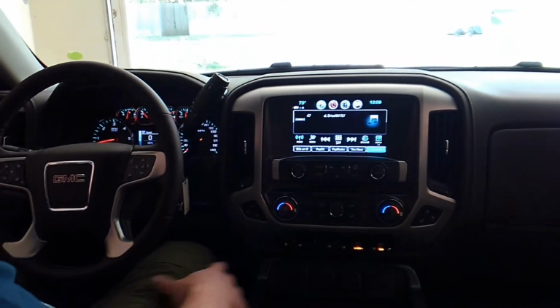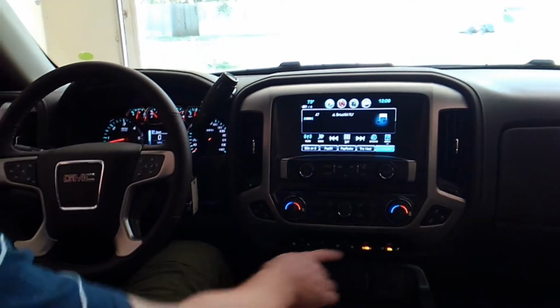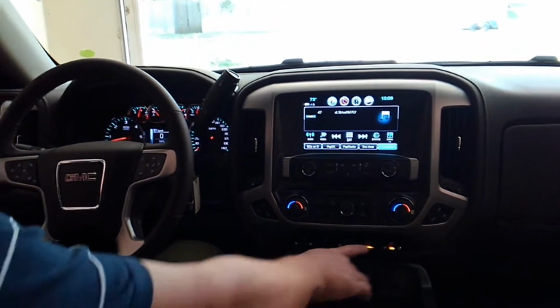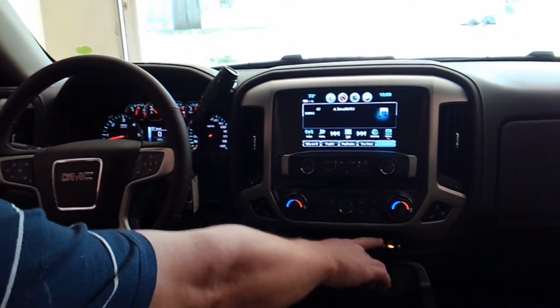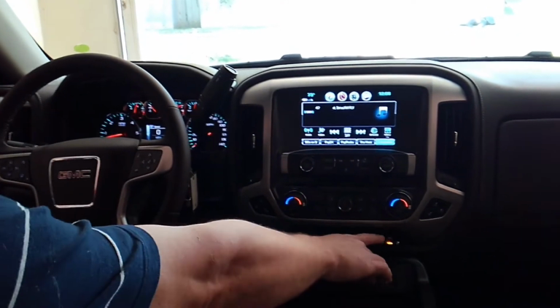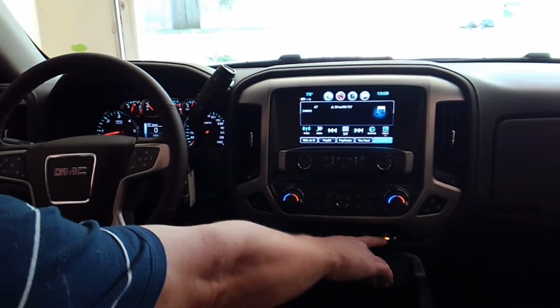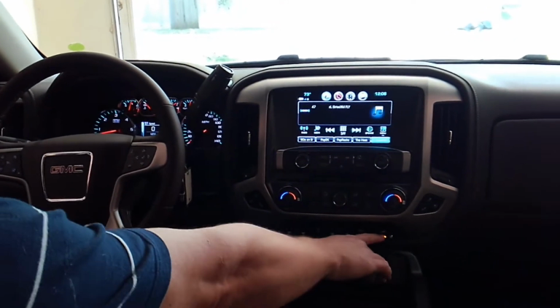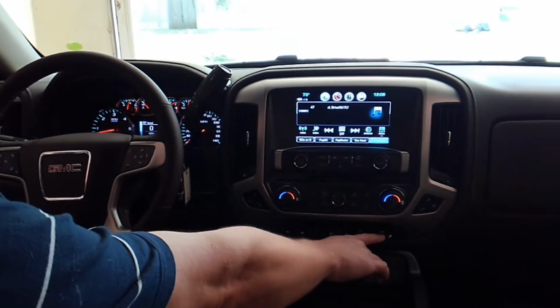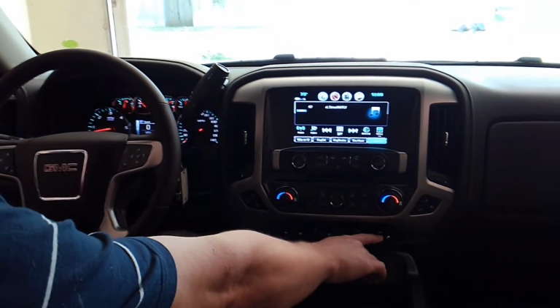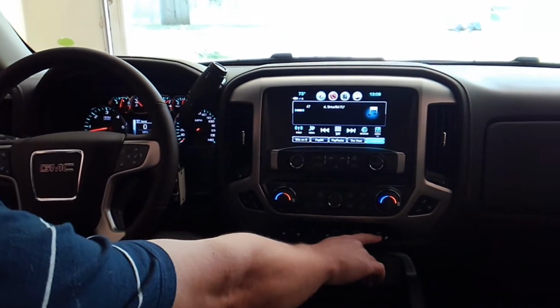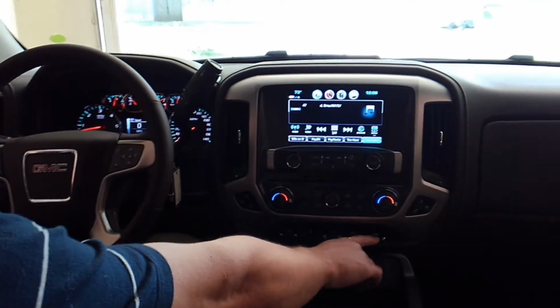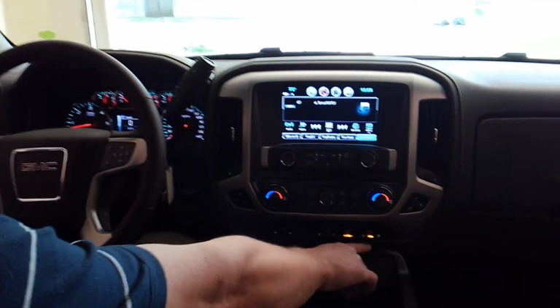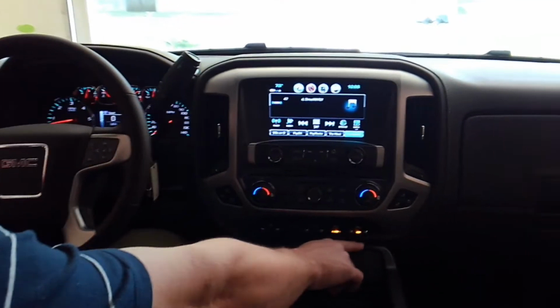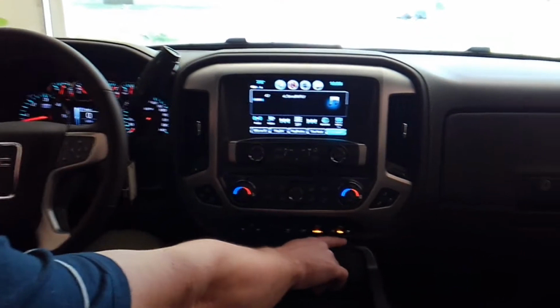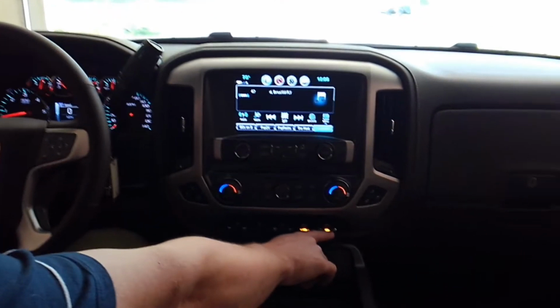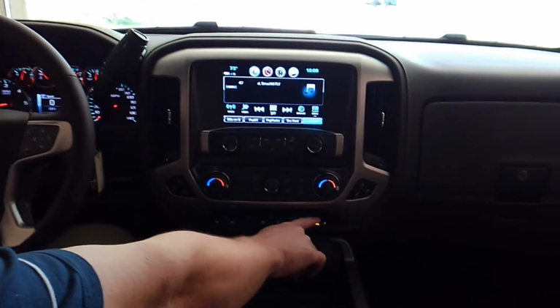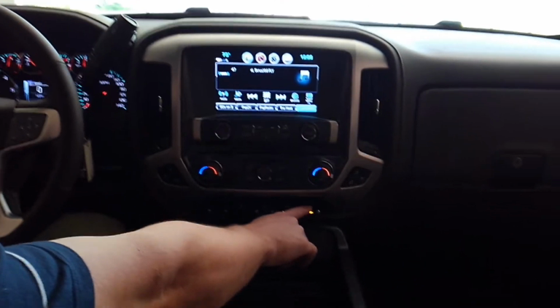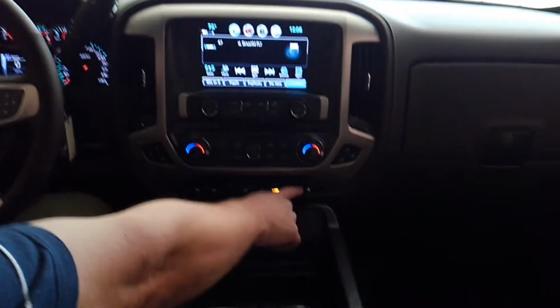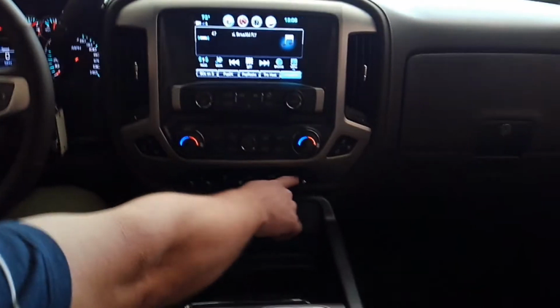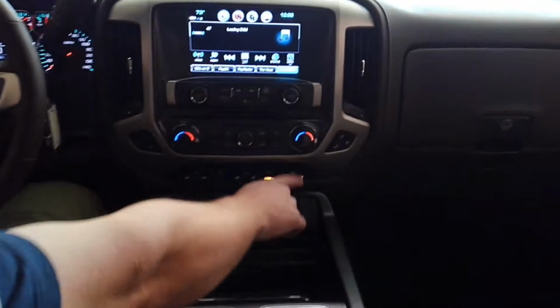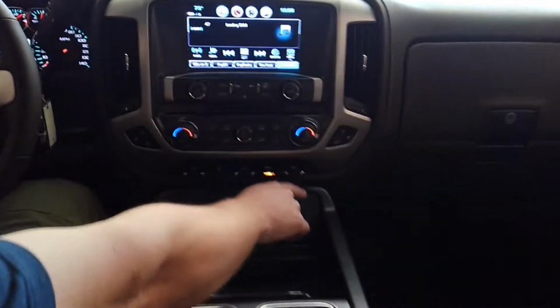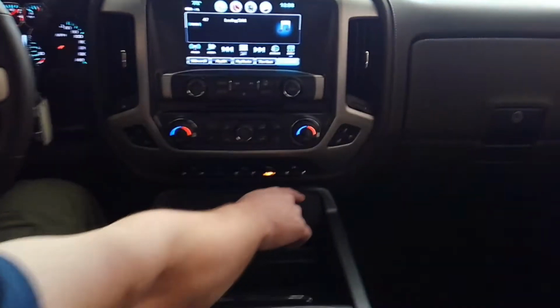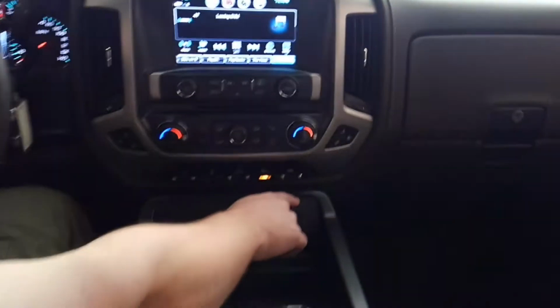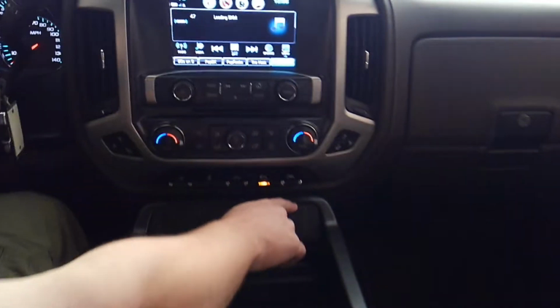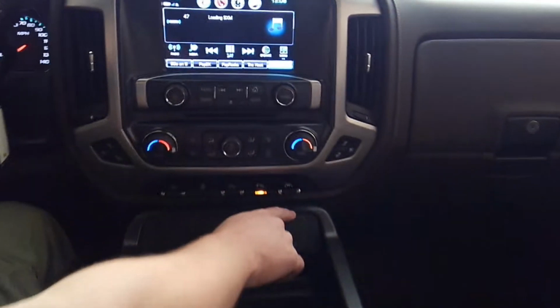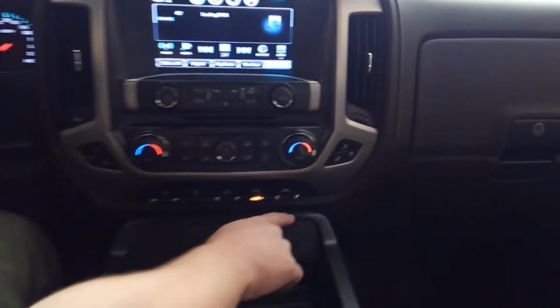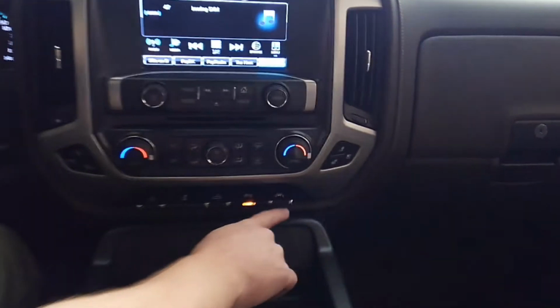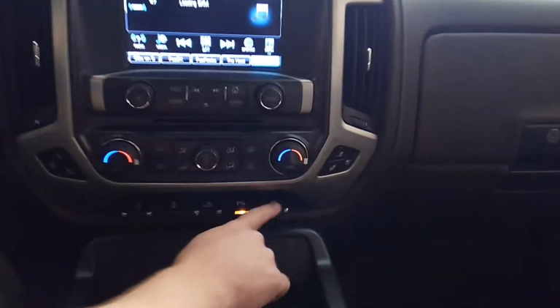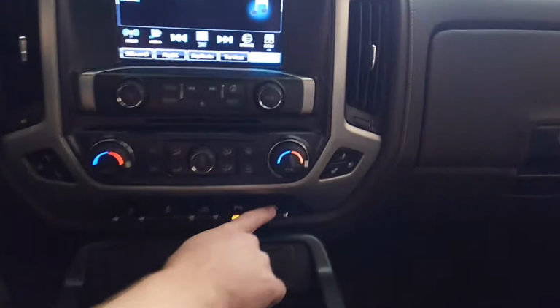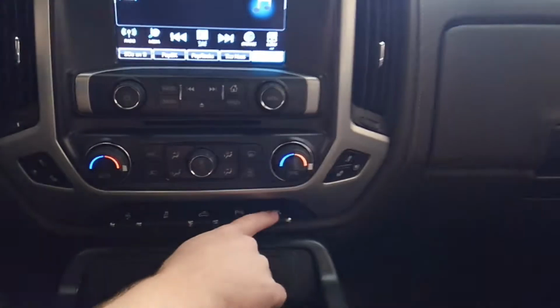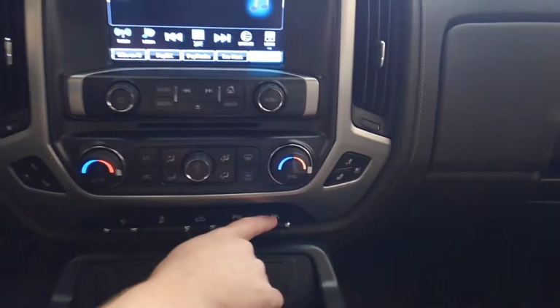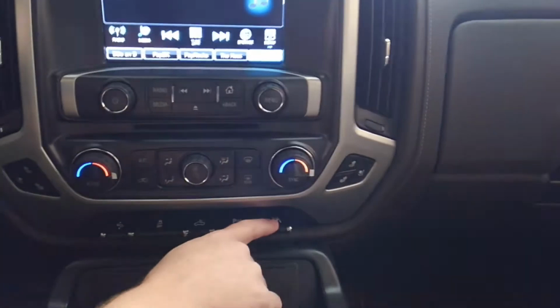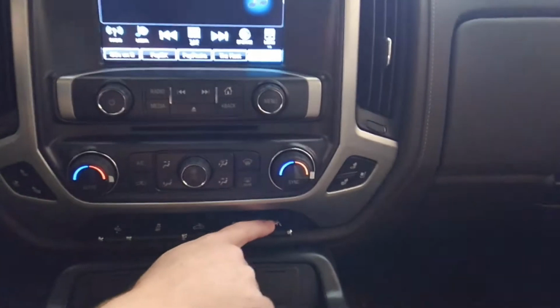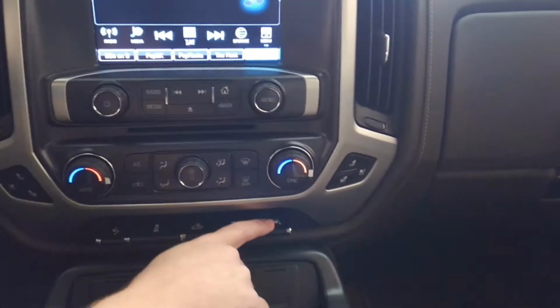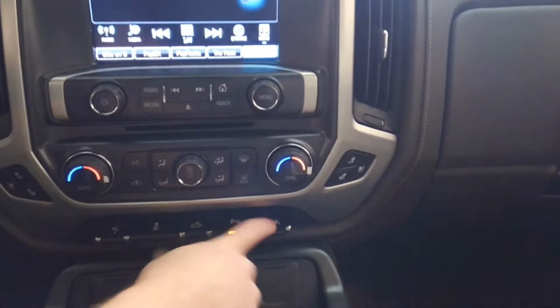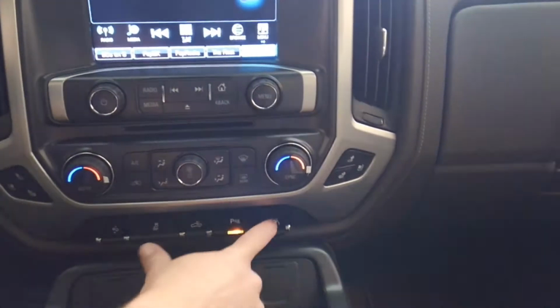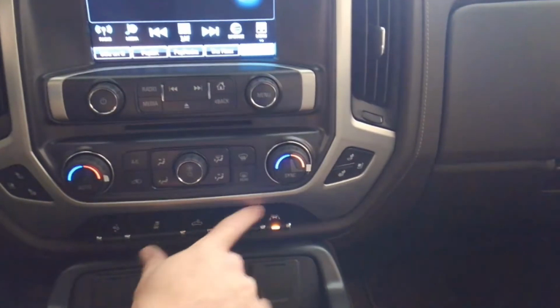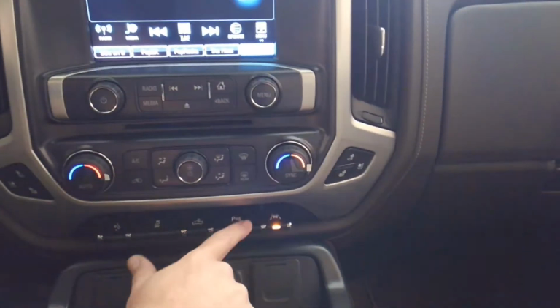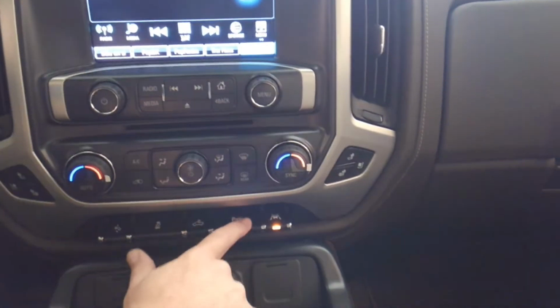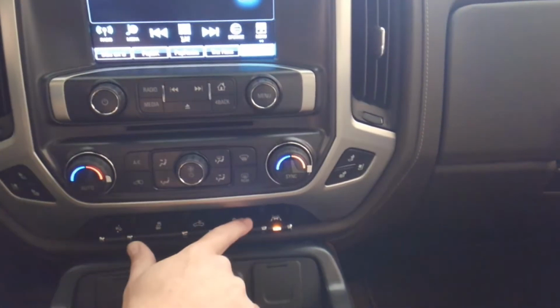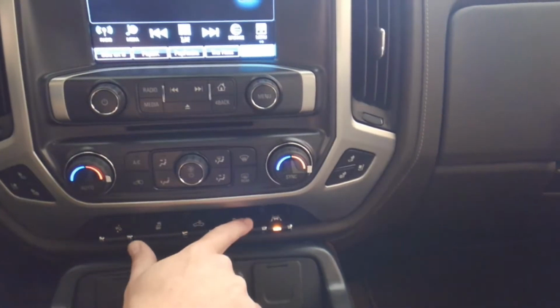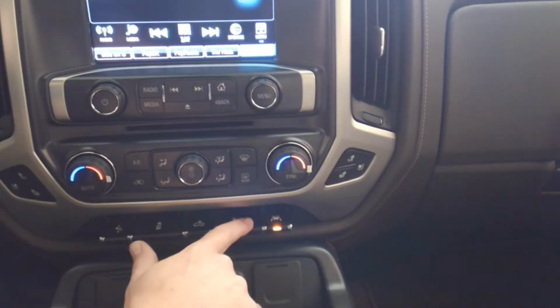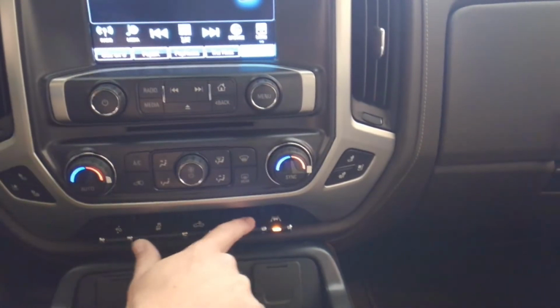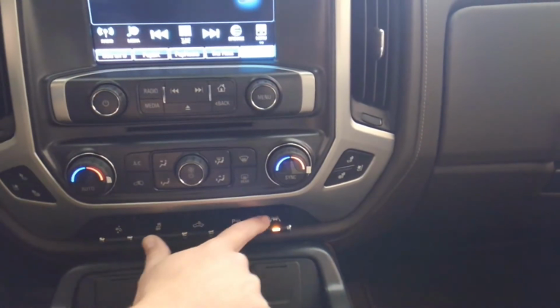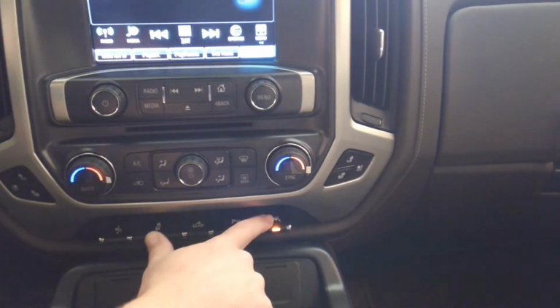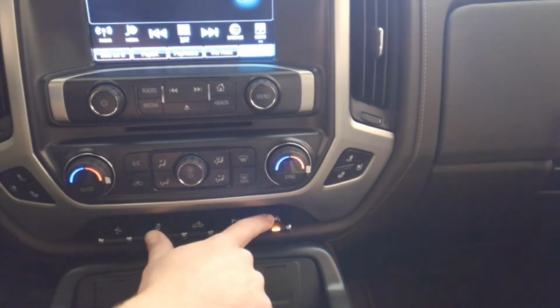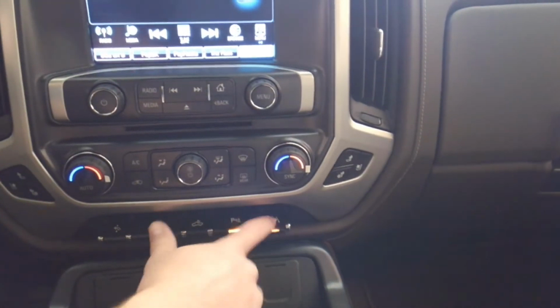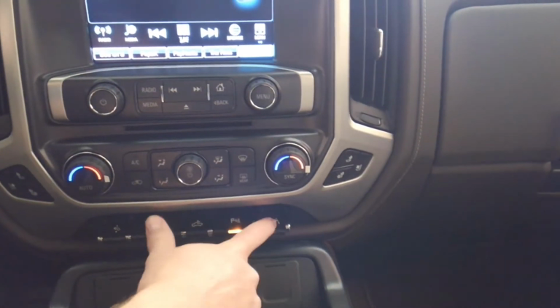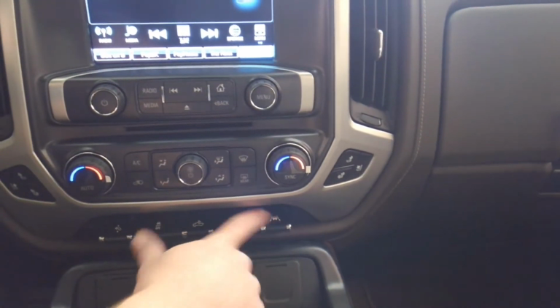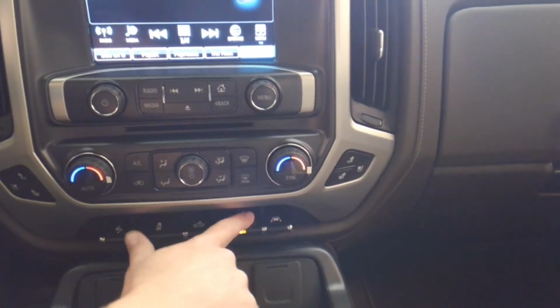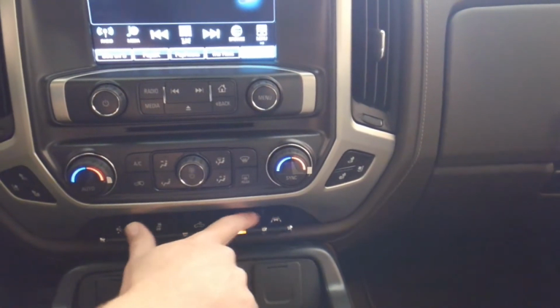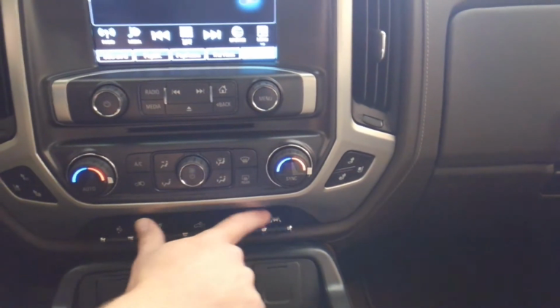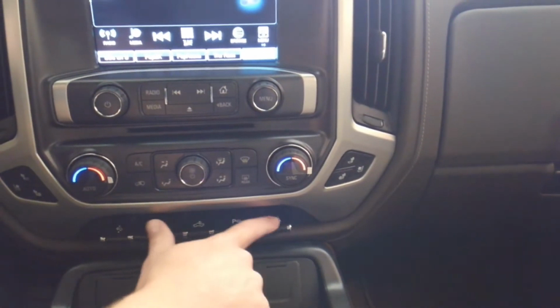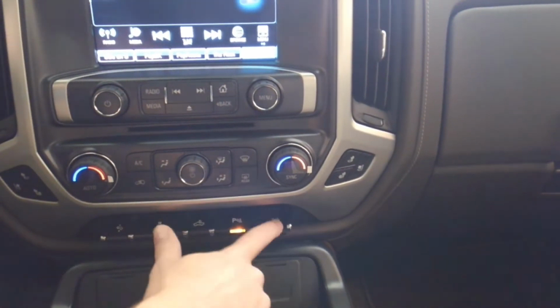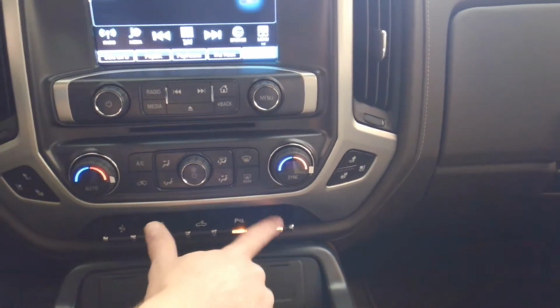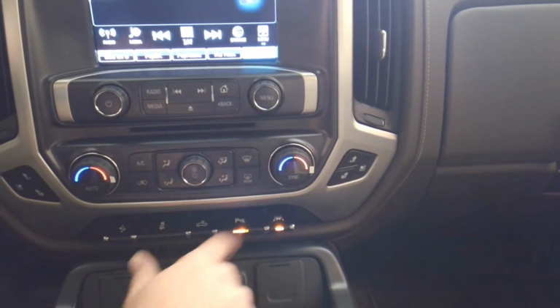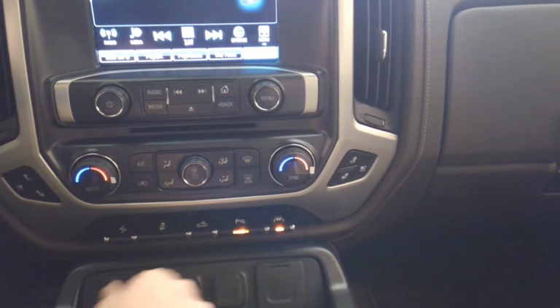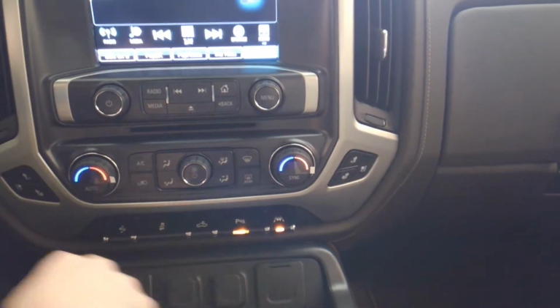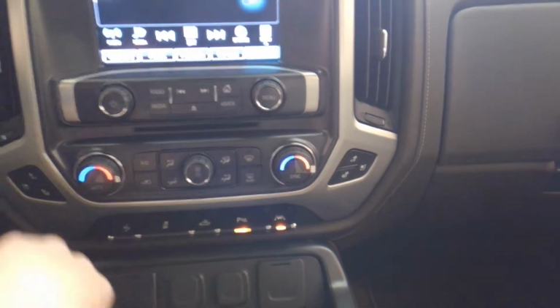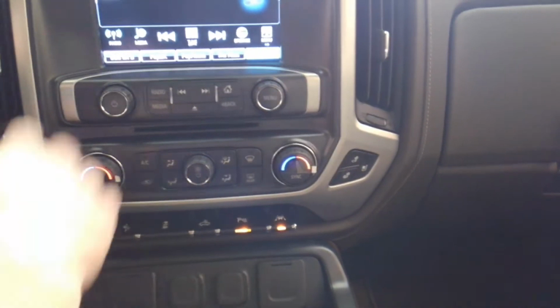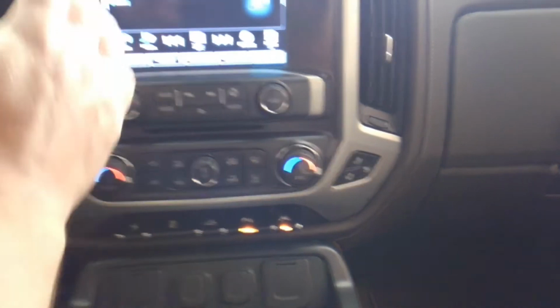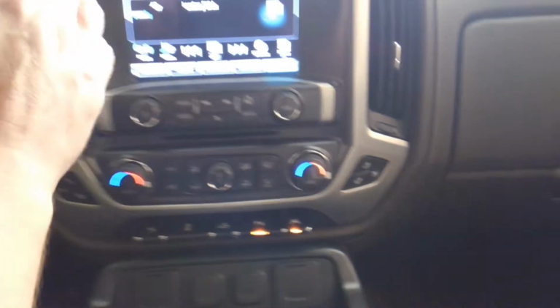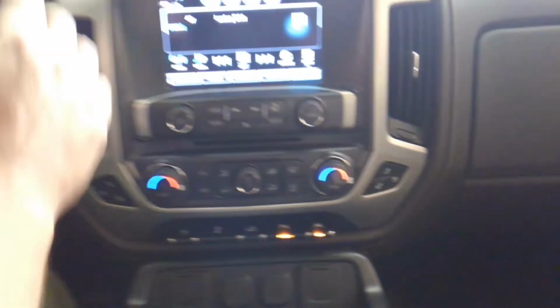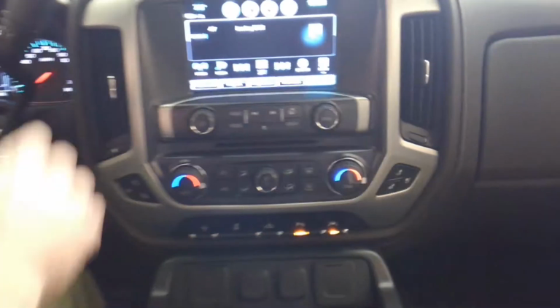That's how you turn it on and off — just press it and it toggles on and off. Very simple.